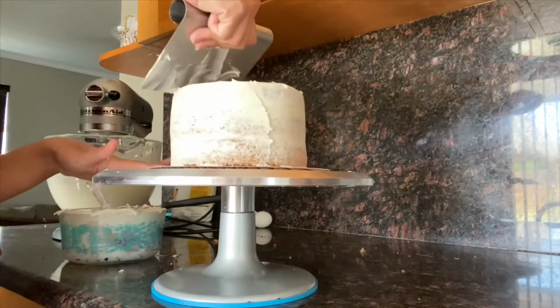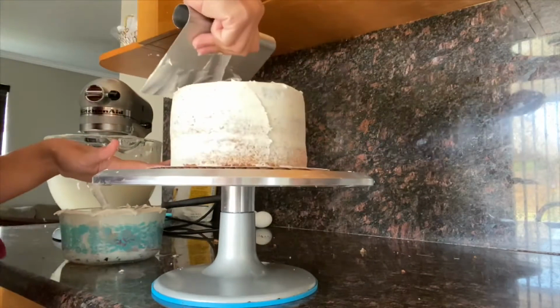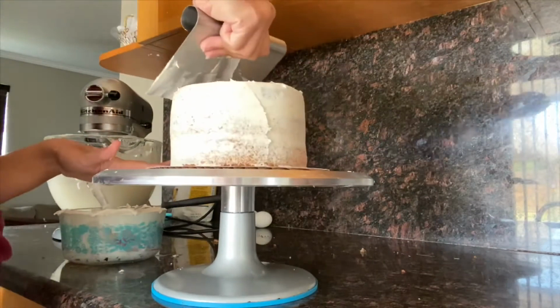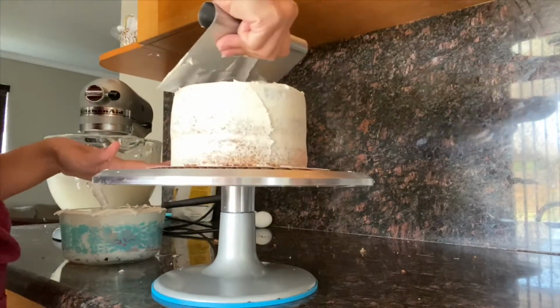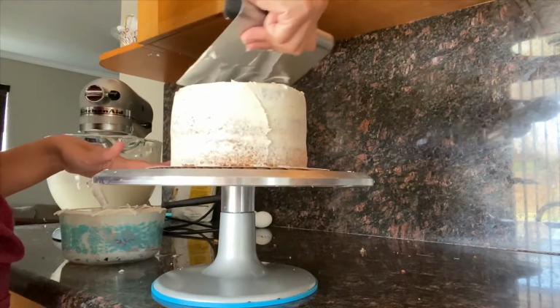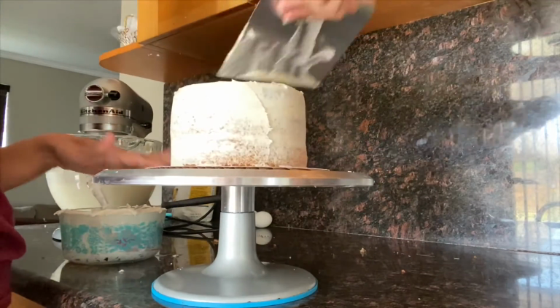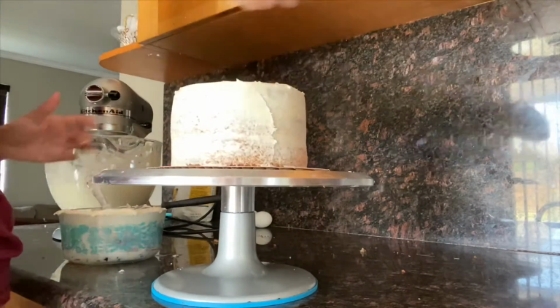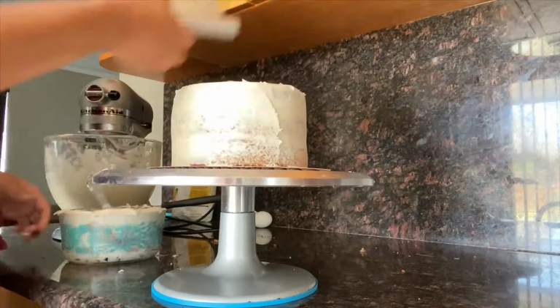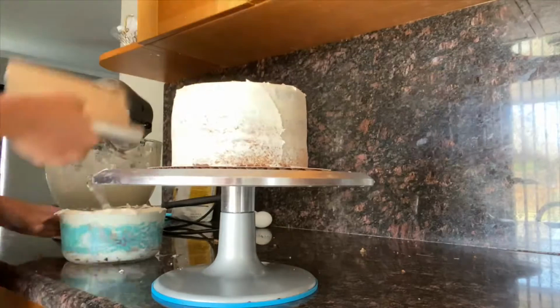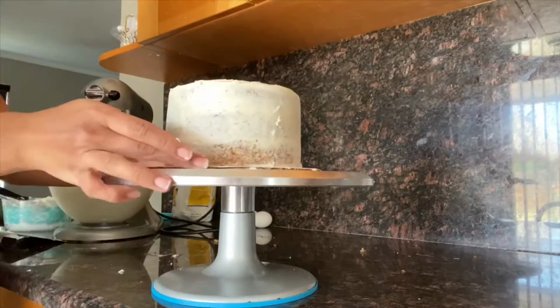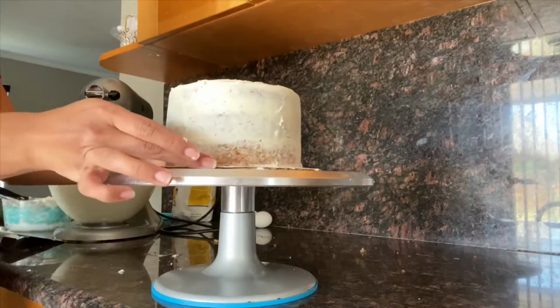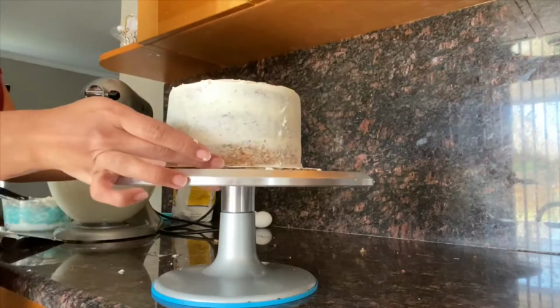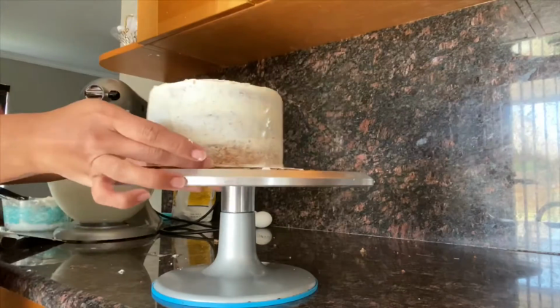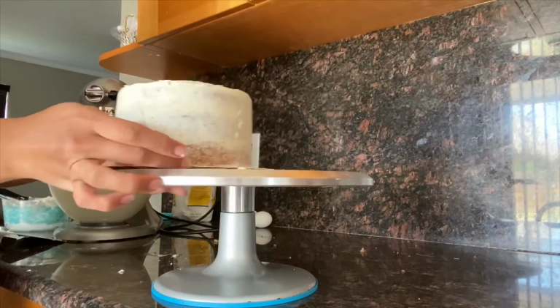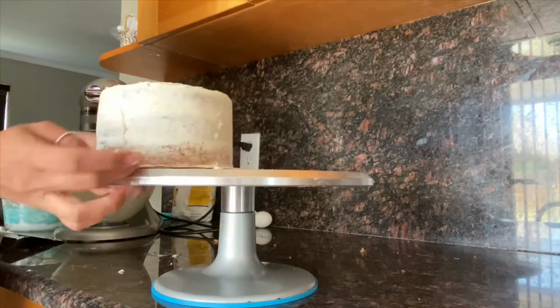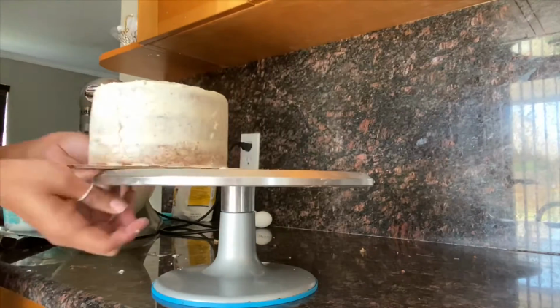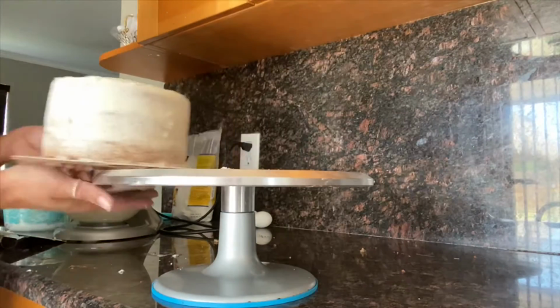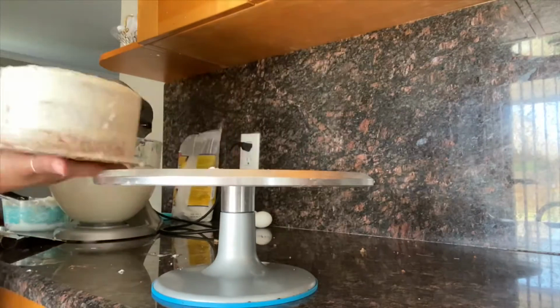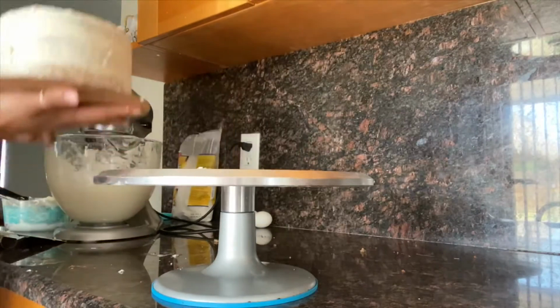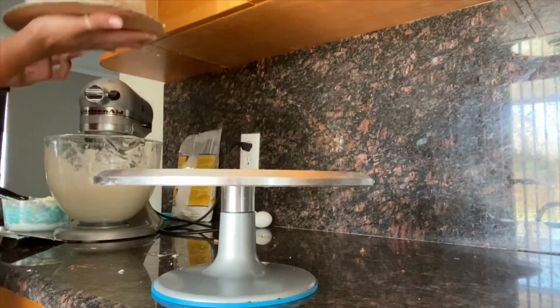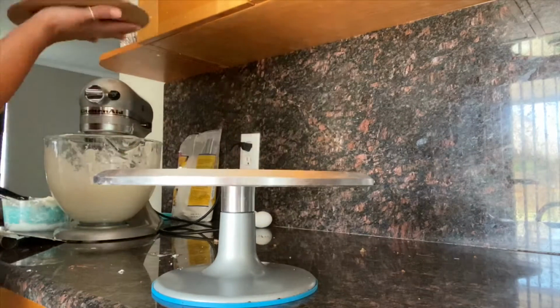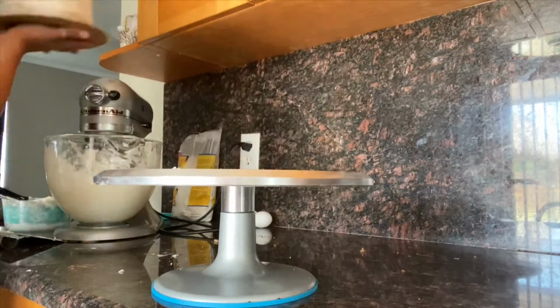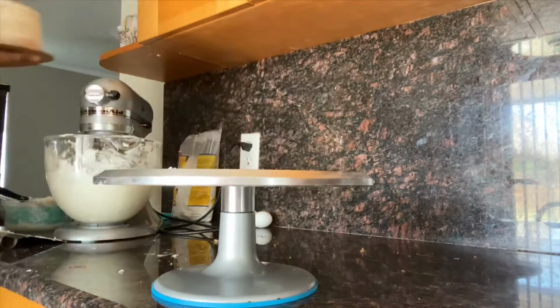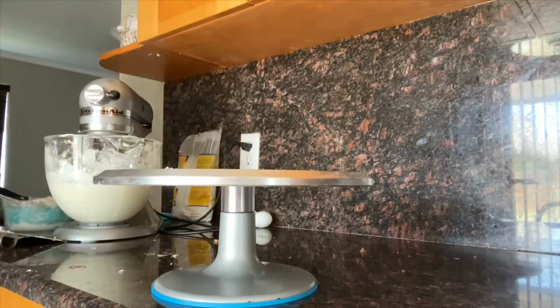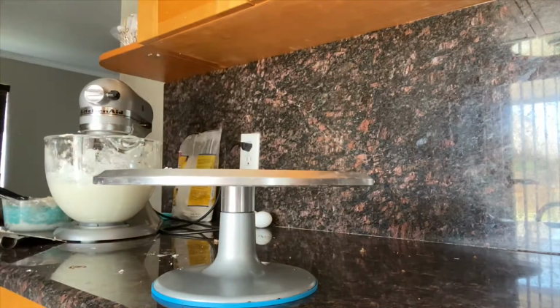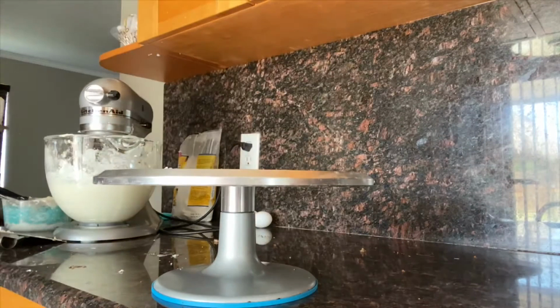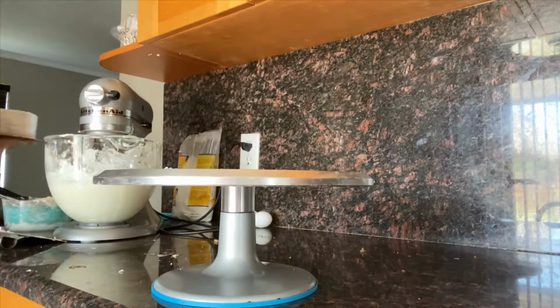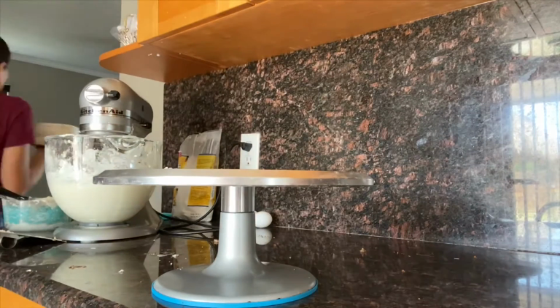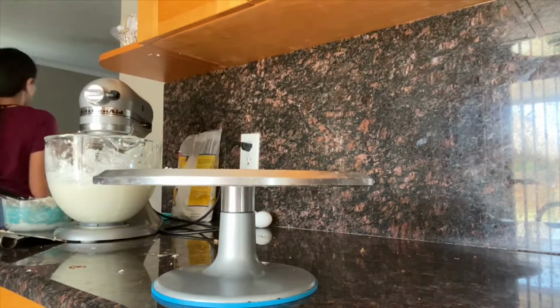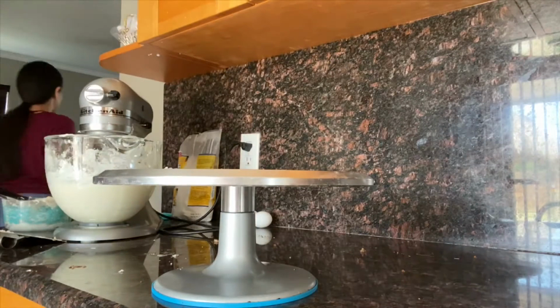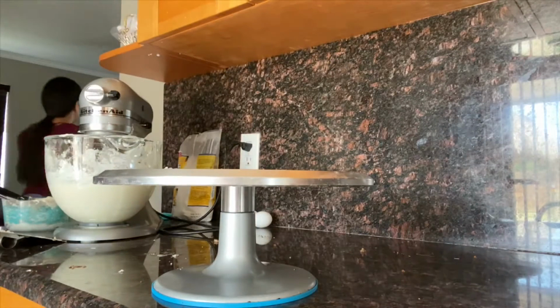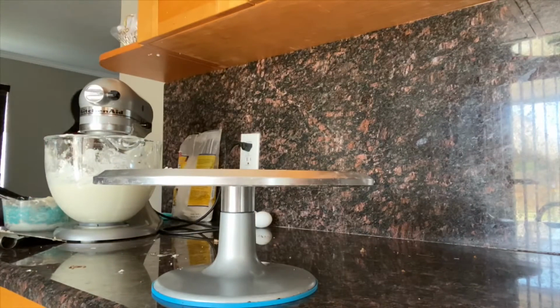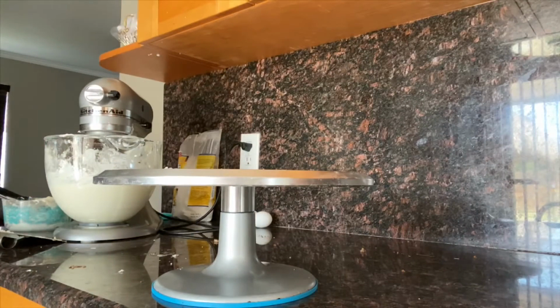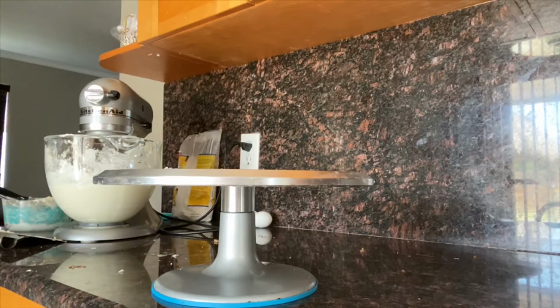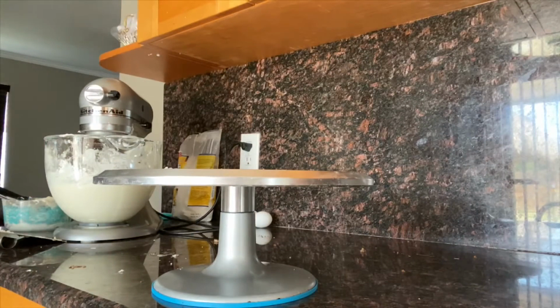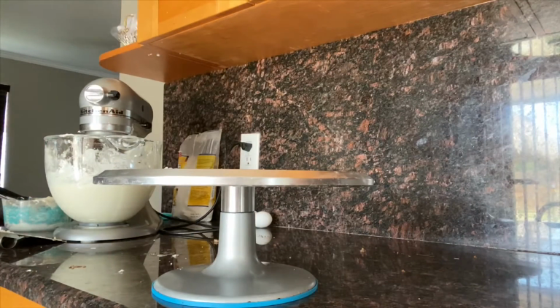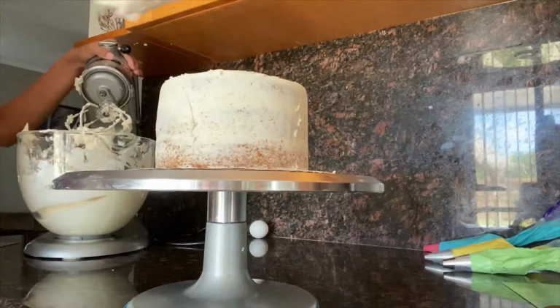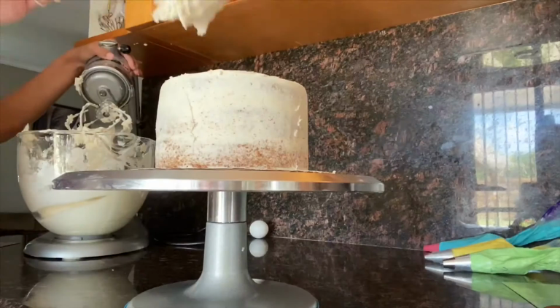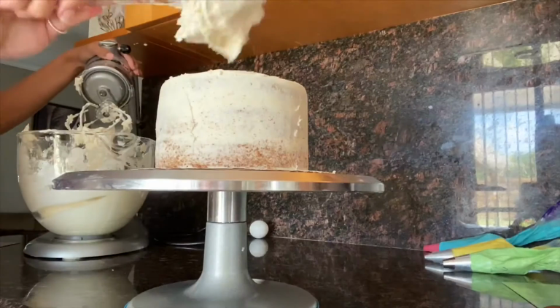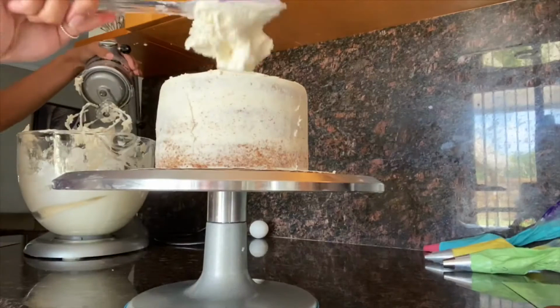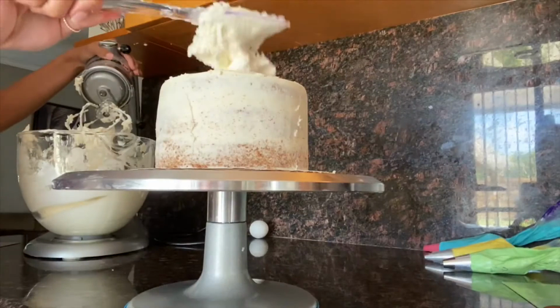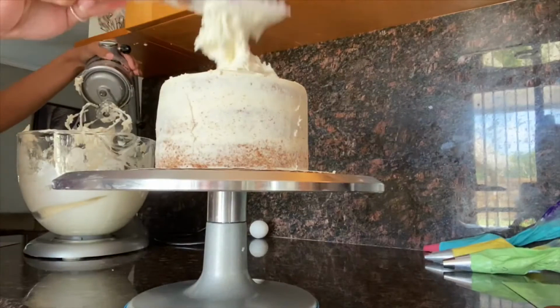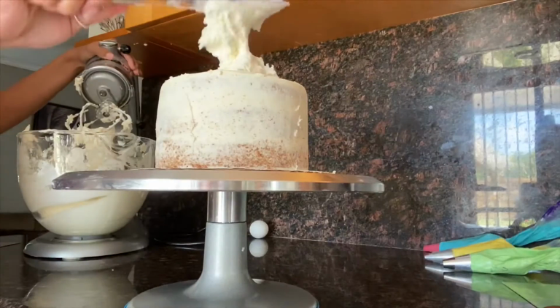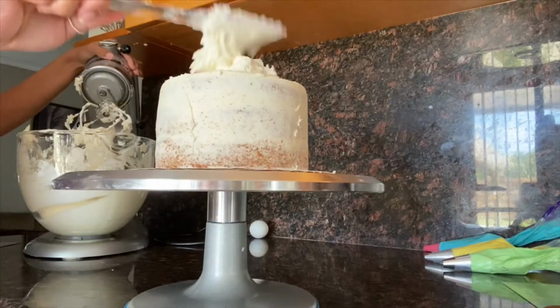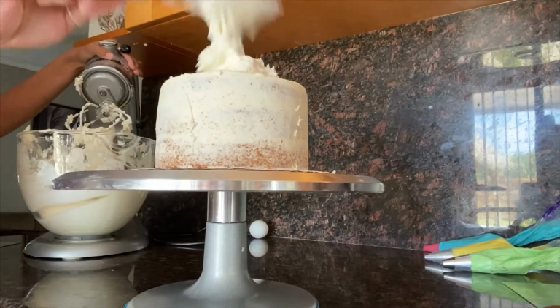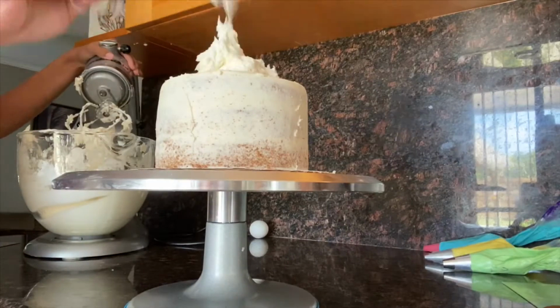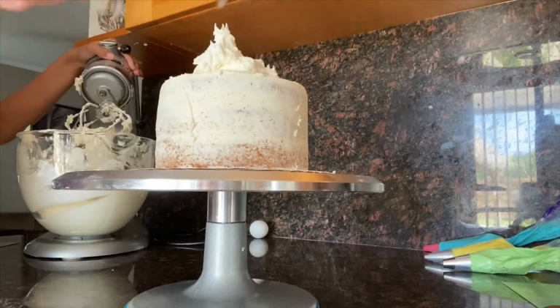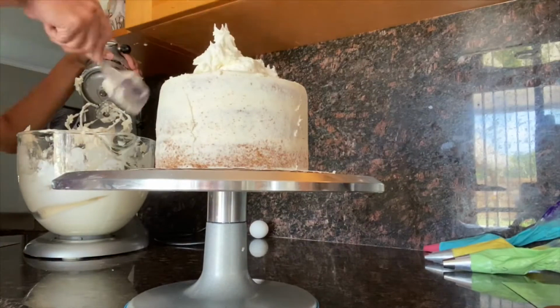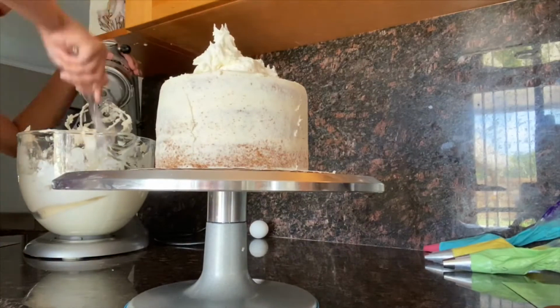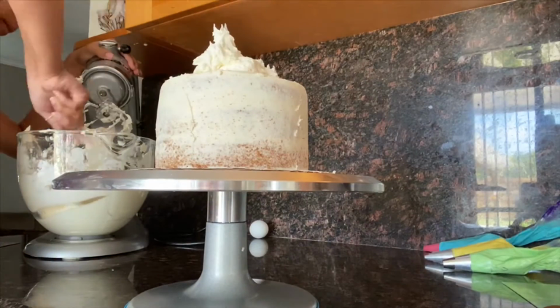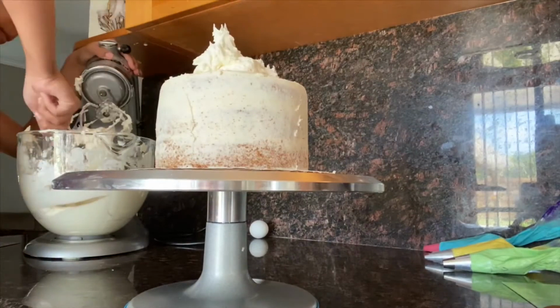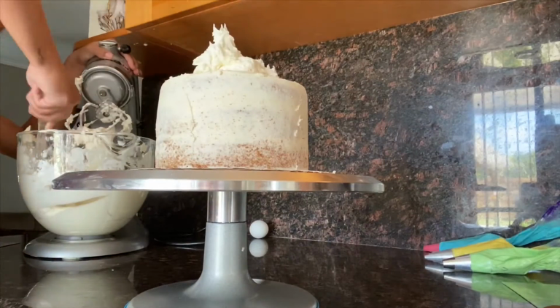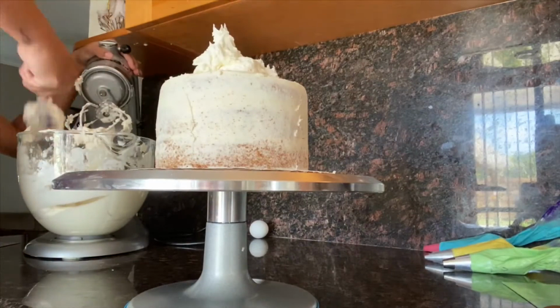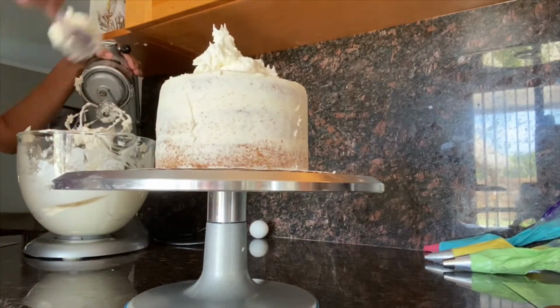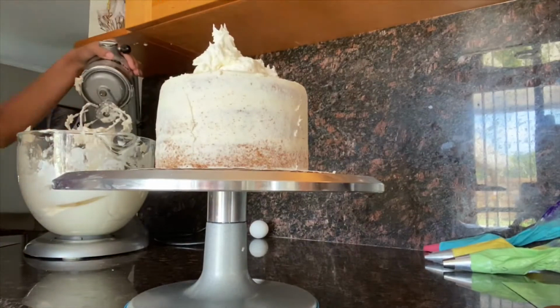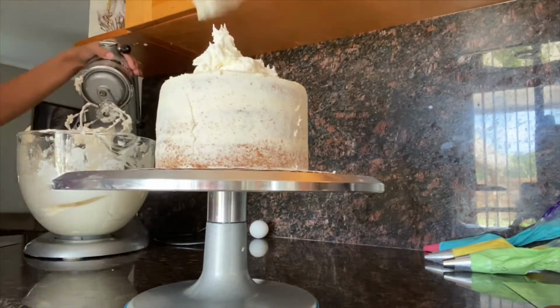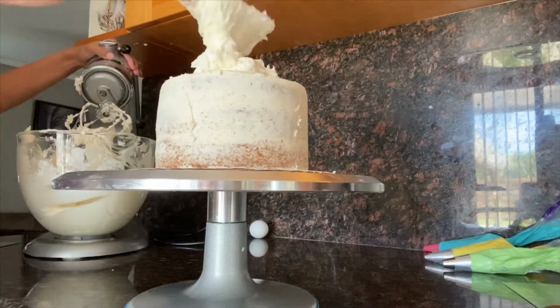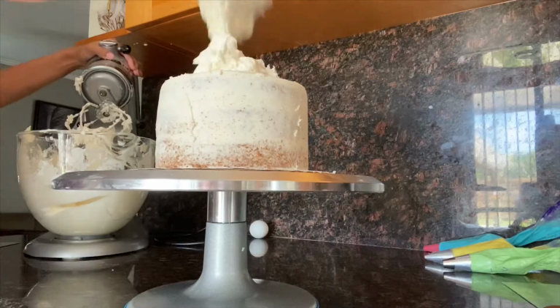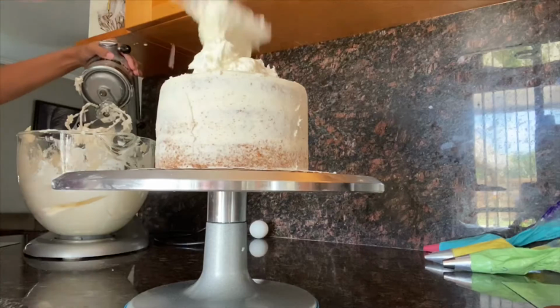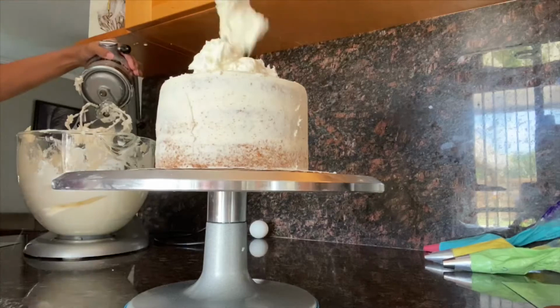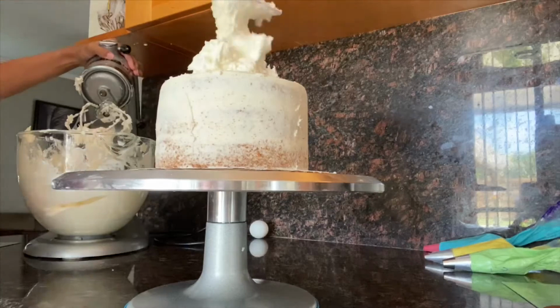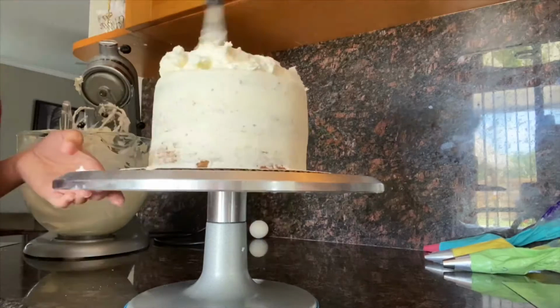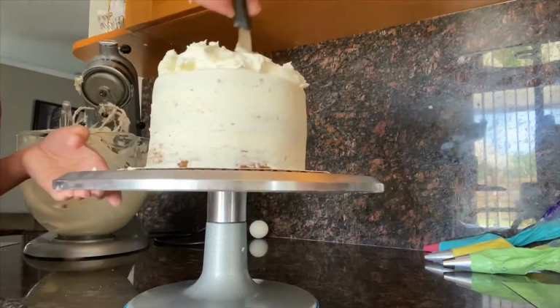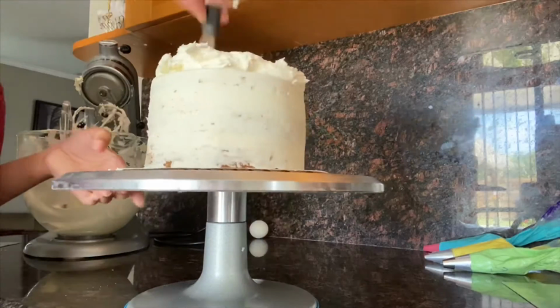Once I'm done with the crumb coat I'm putting it in the freezer. Now I've grabbed it back from the freezer and I'm doing another coat.